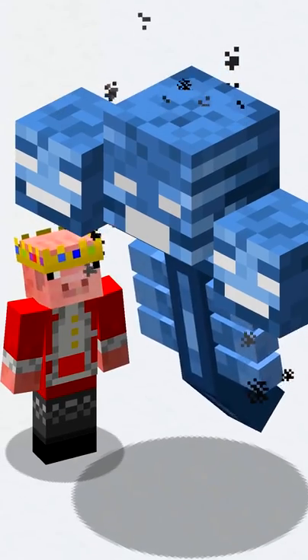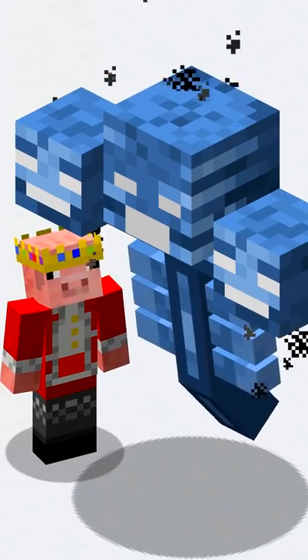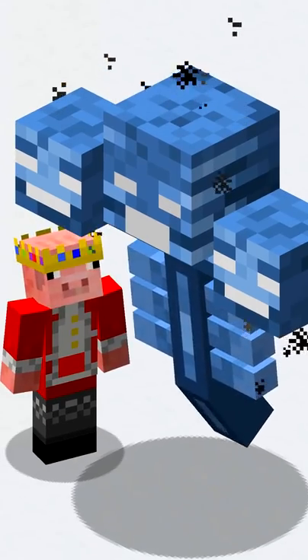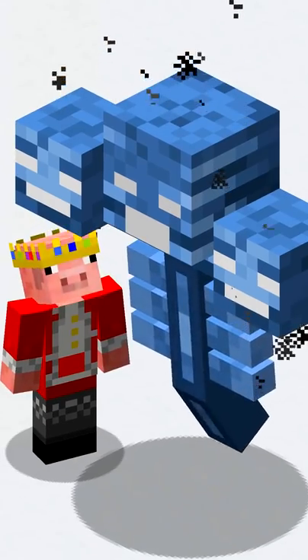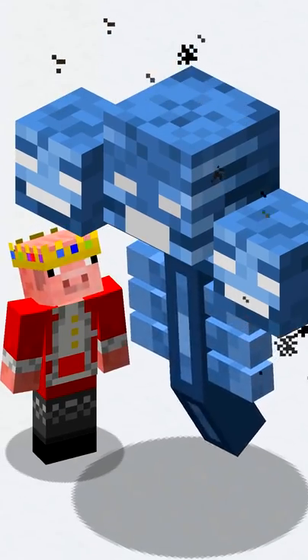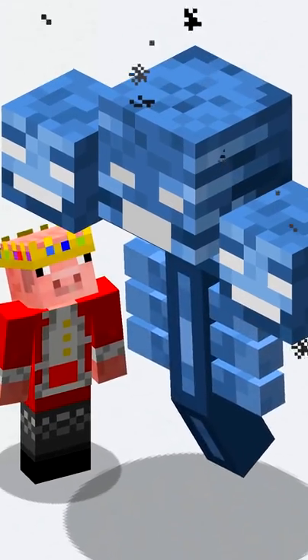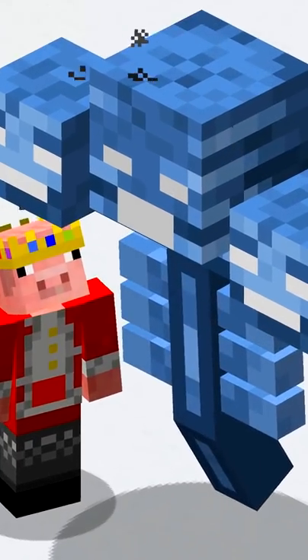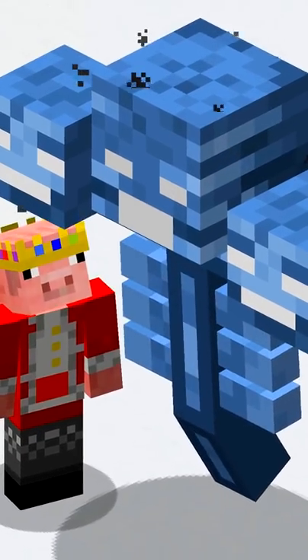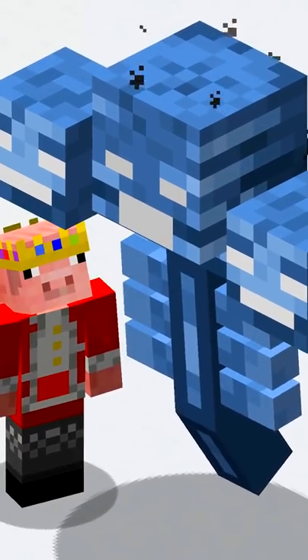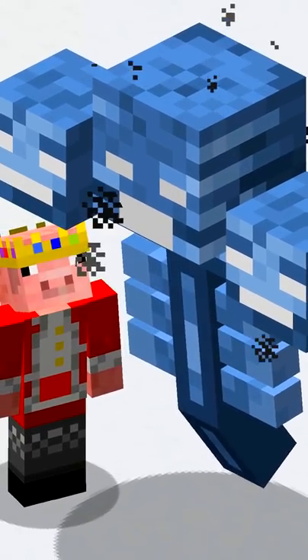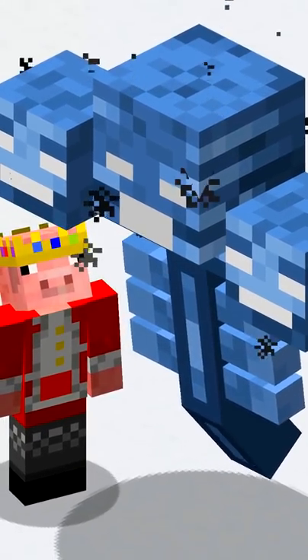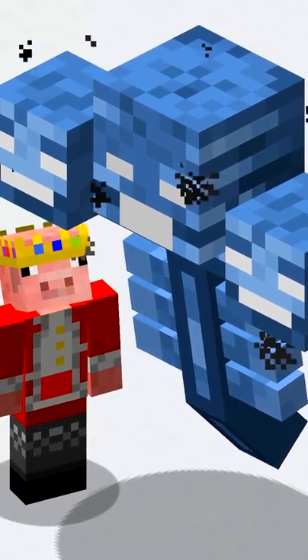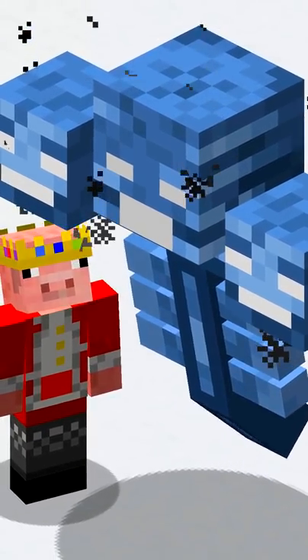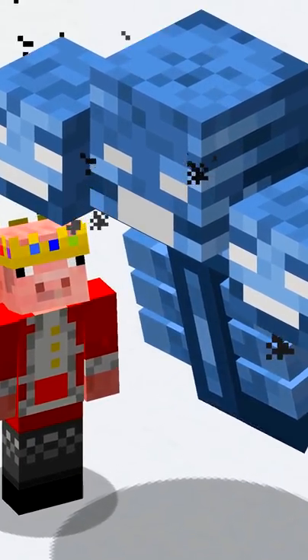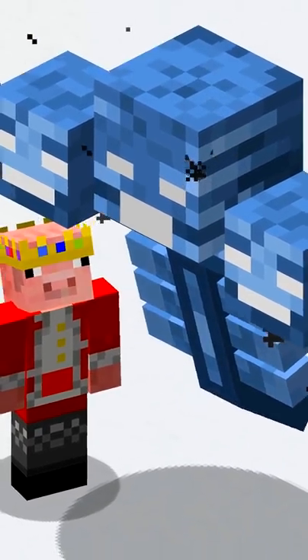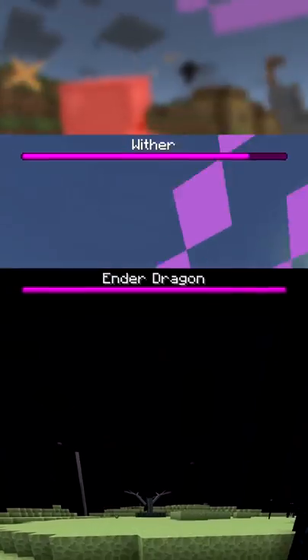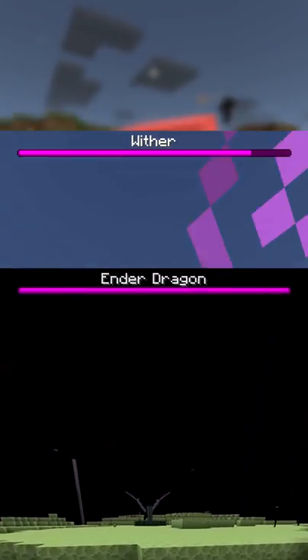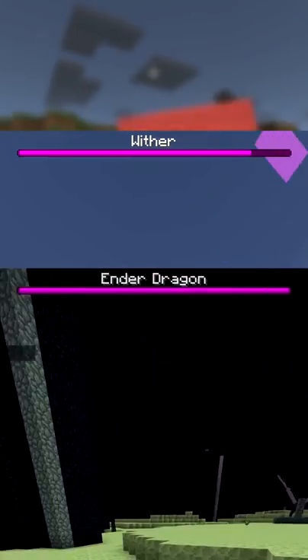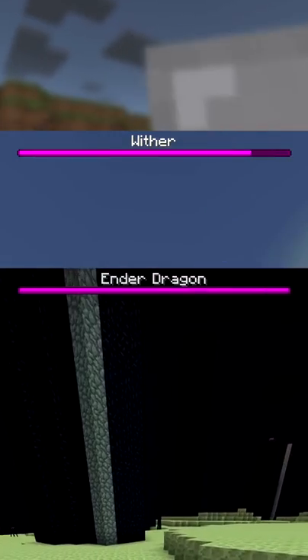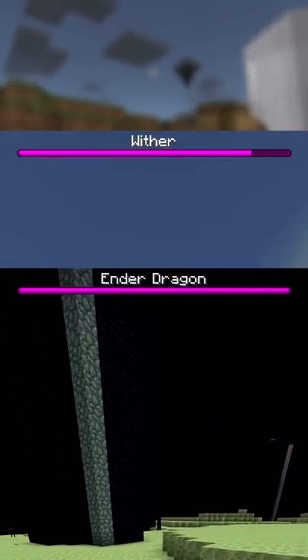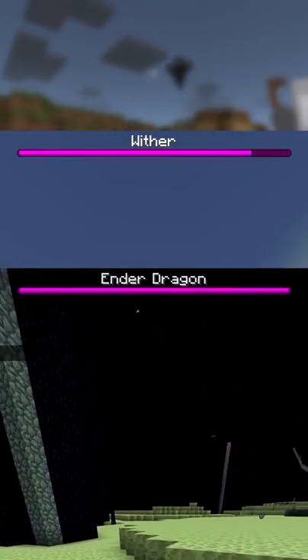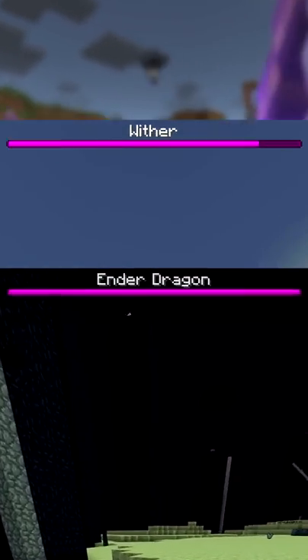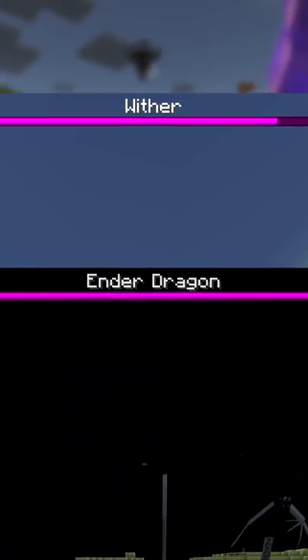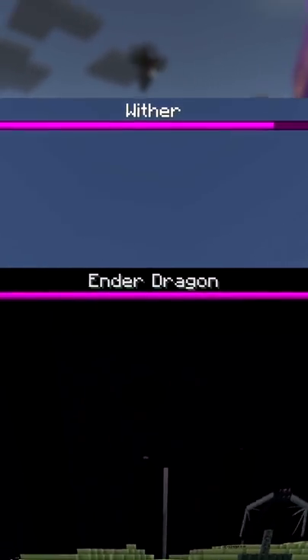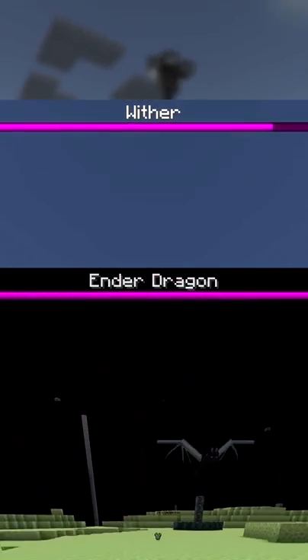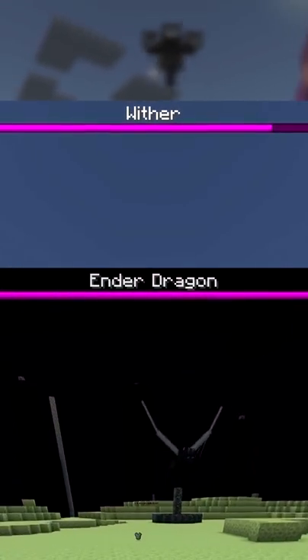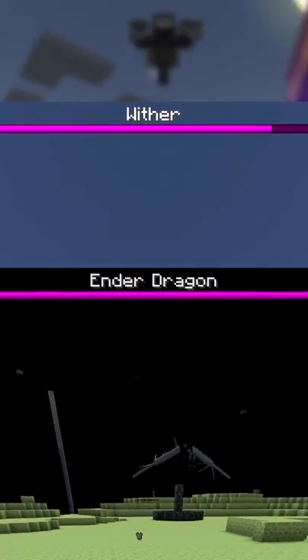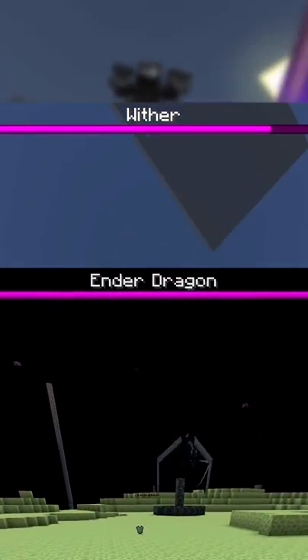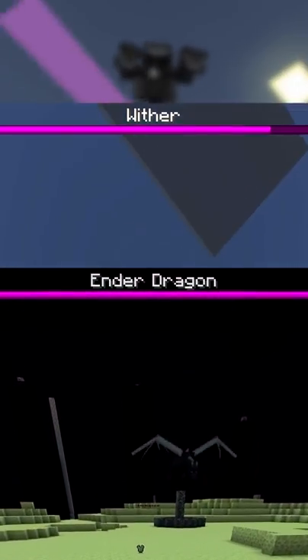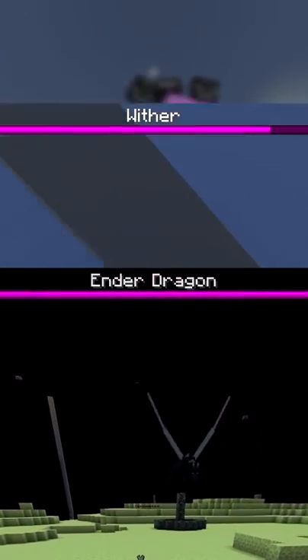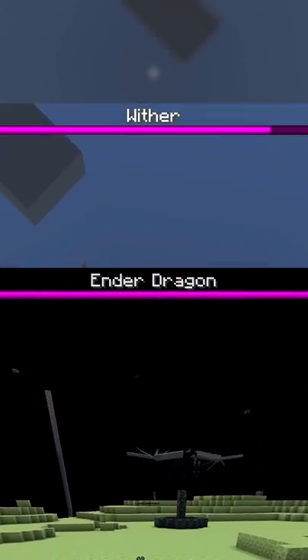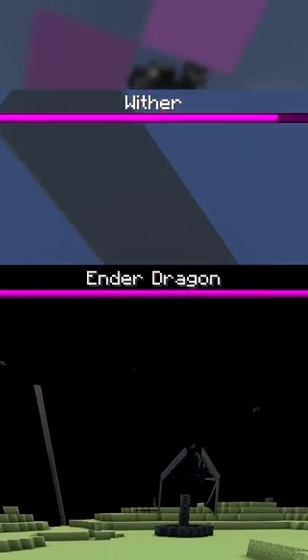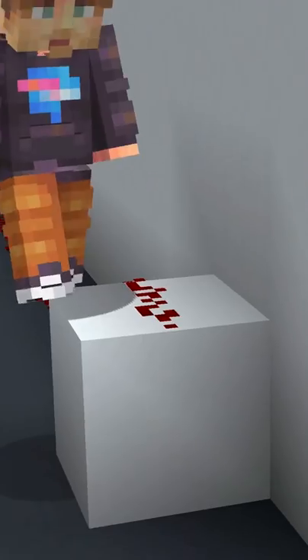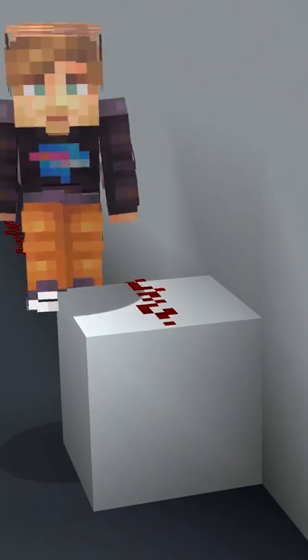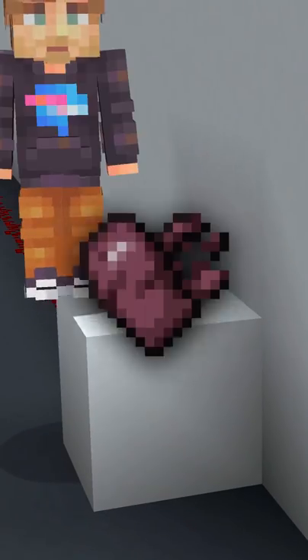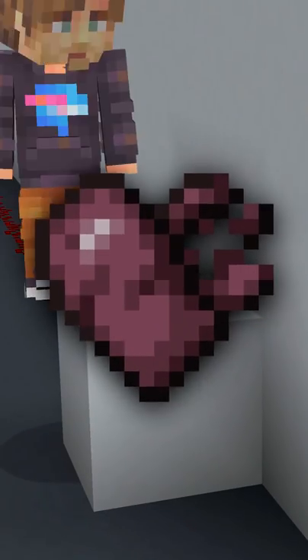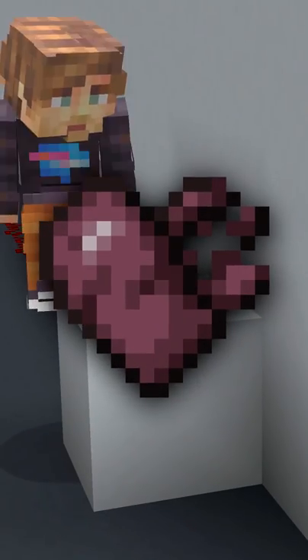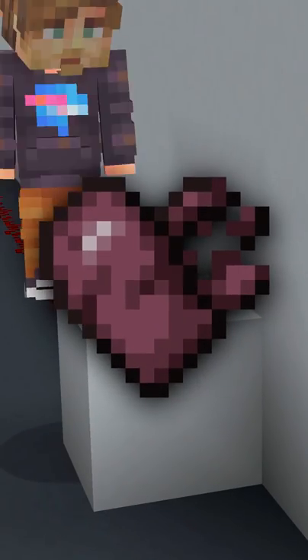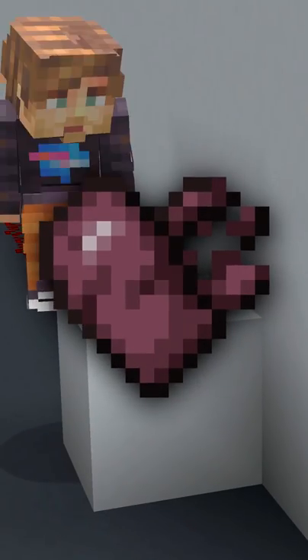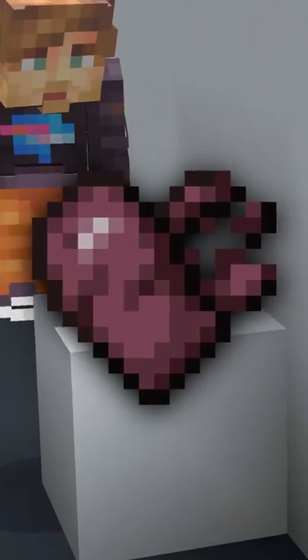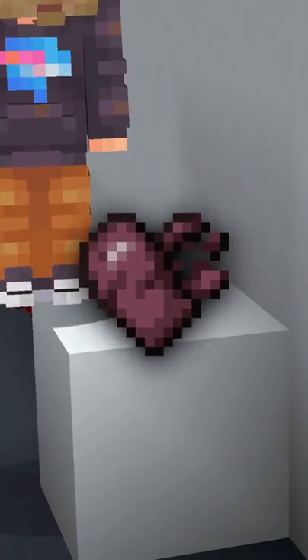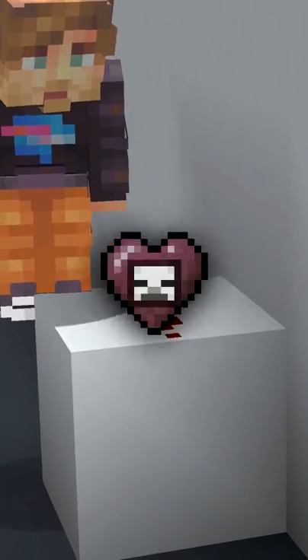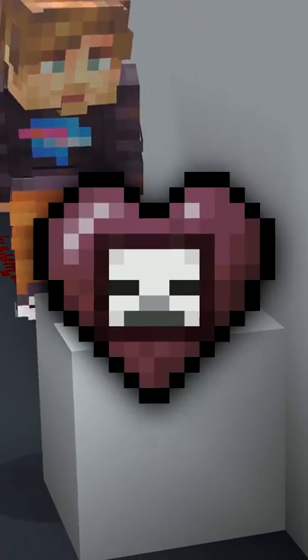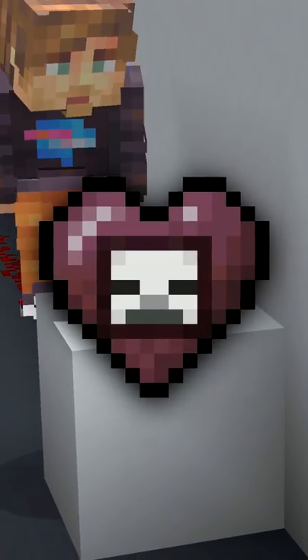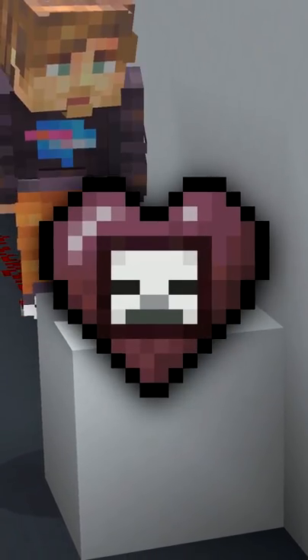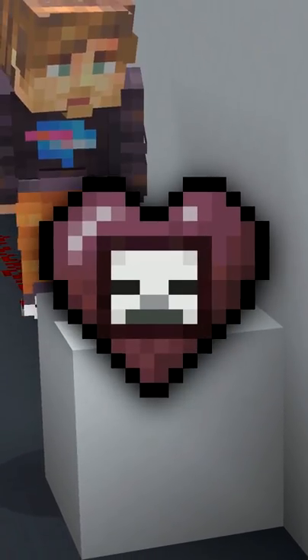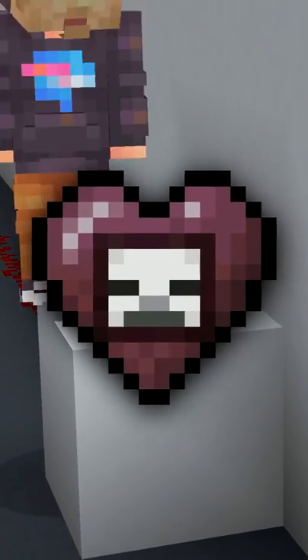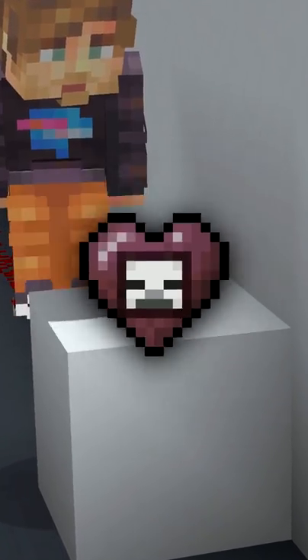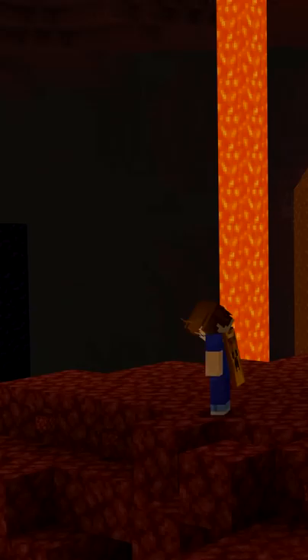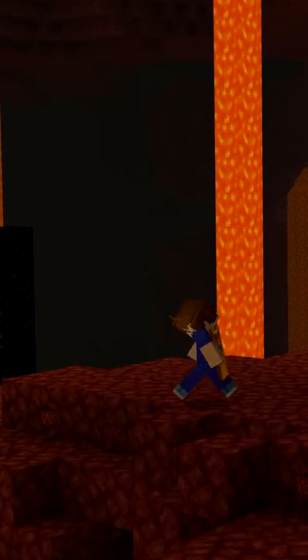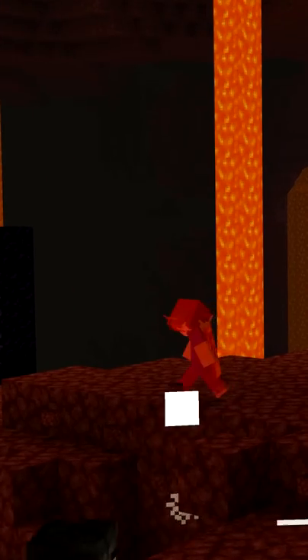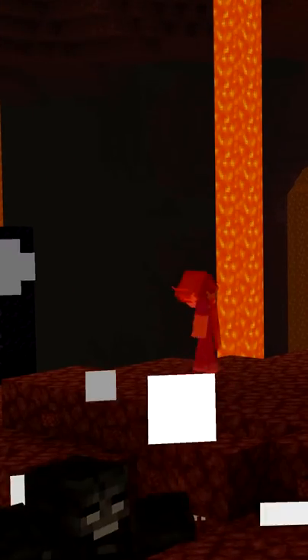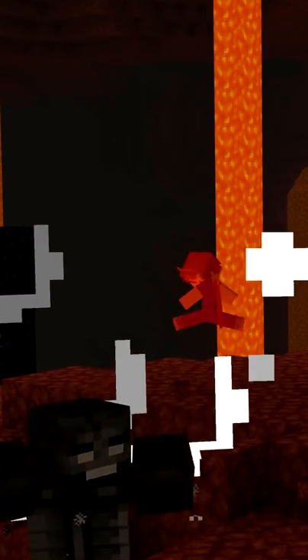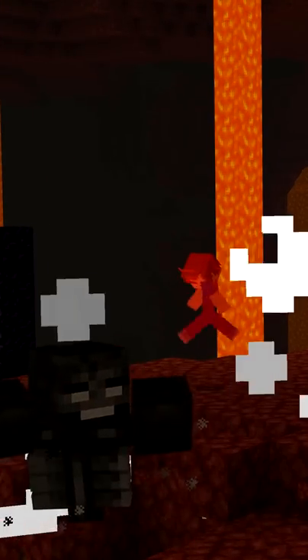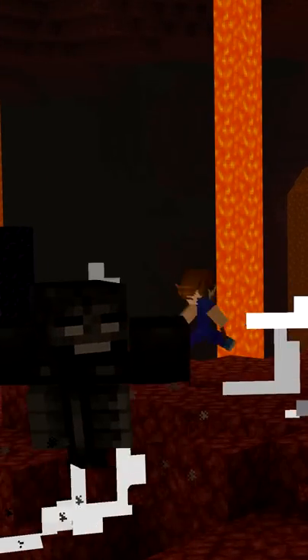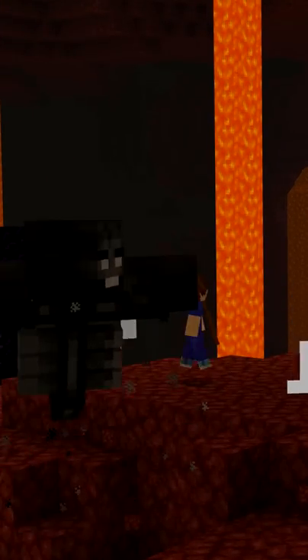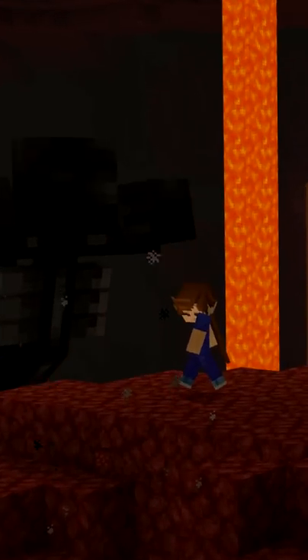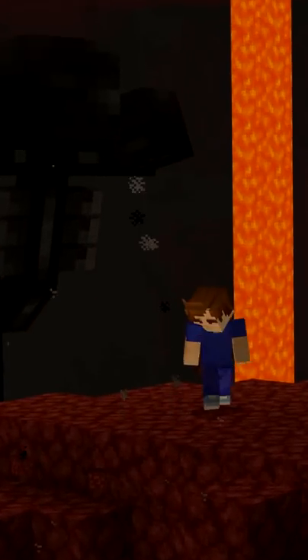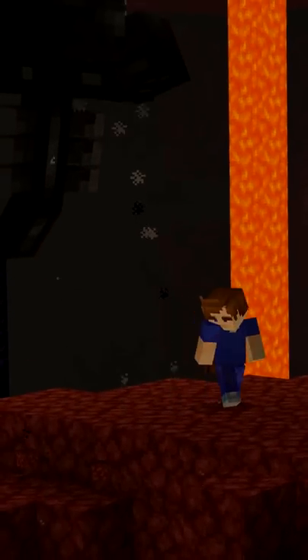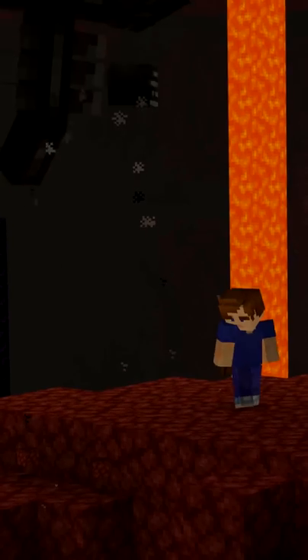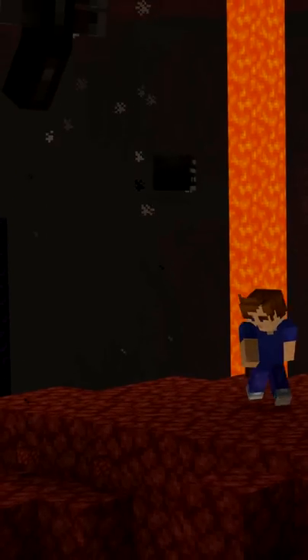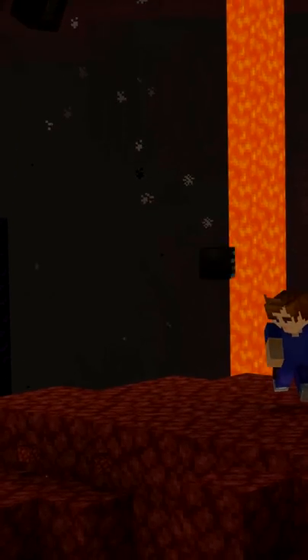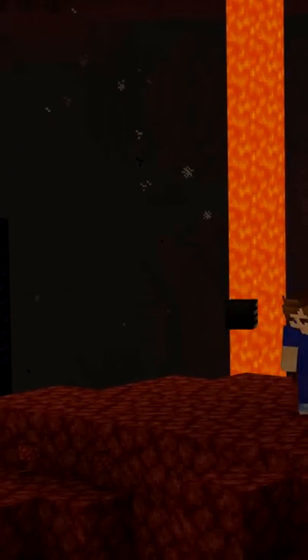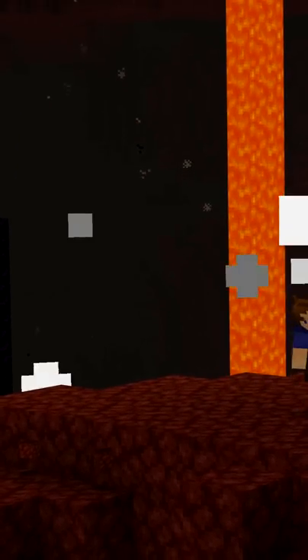Their projectiles don't look like their heads. They have a brighter health bar in Bedrock Edition. The Wither effect used to look like this. Wither skulls can be deflected in Bedrock Edition.